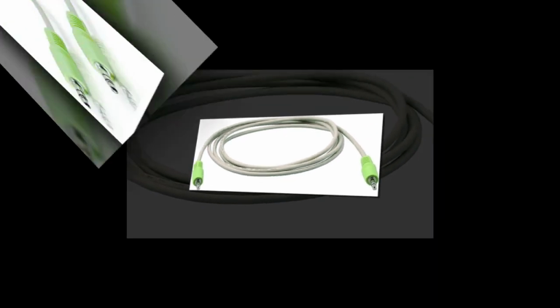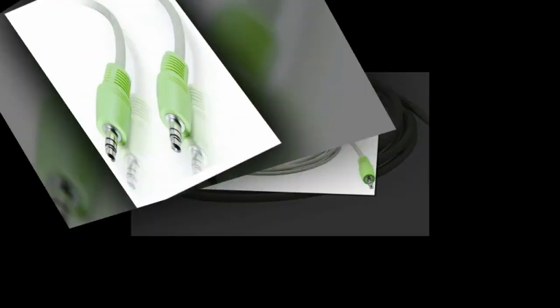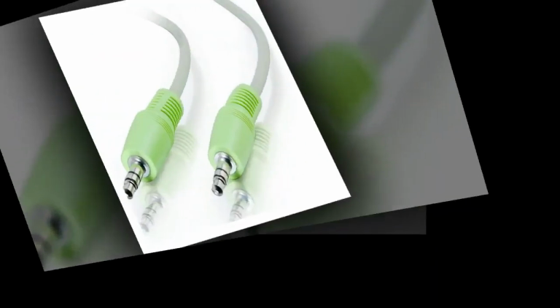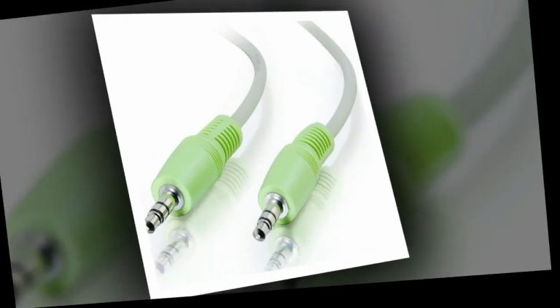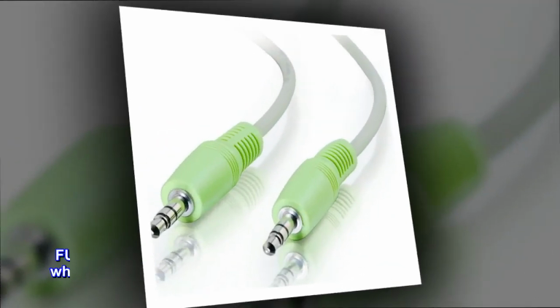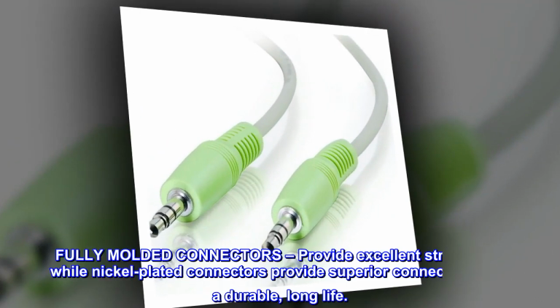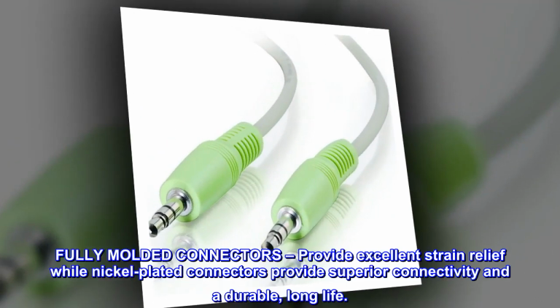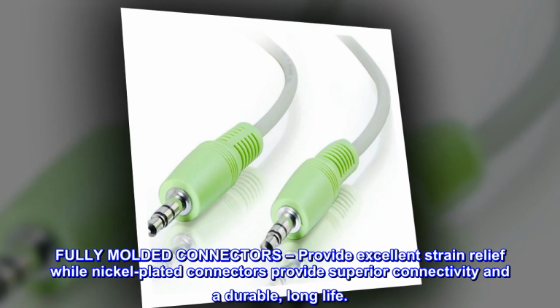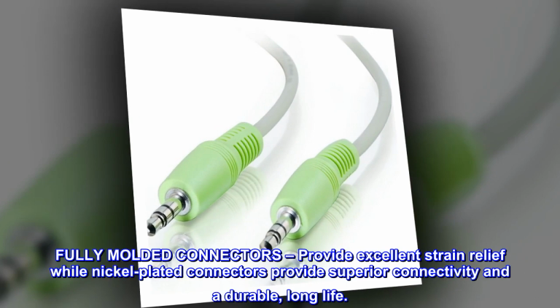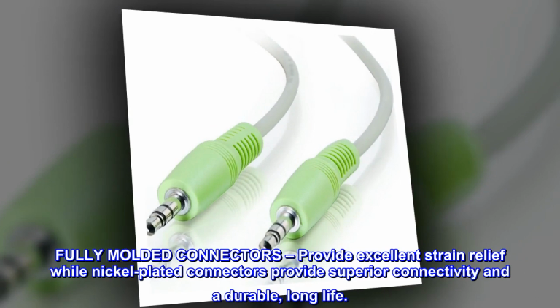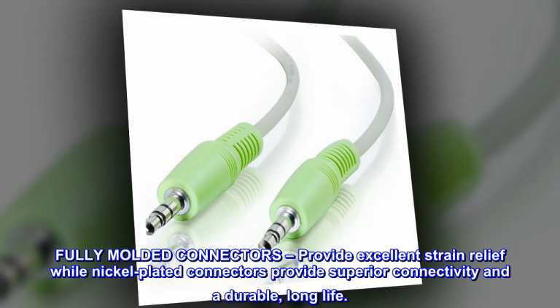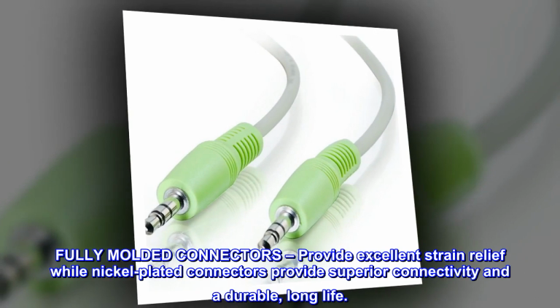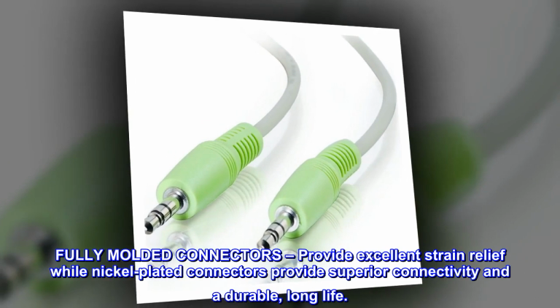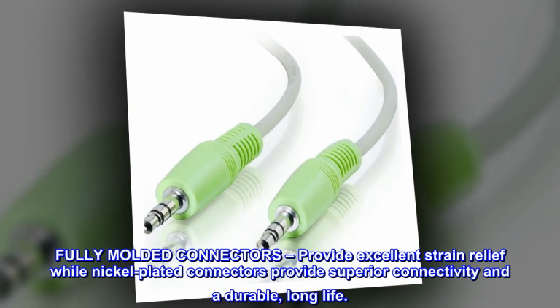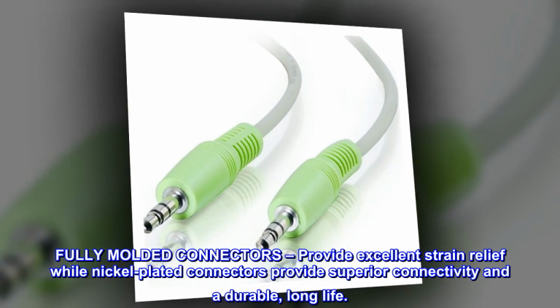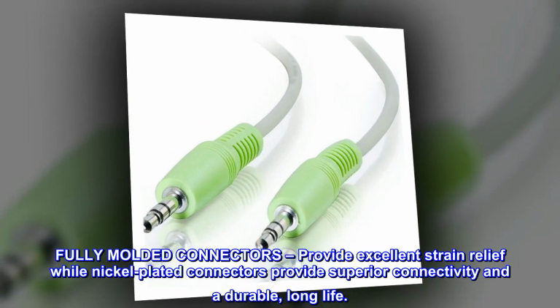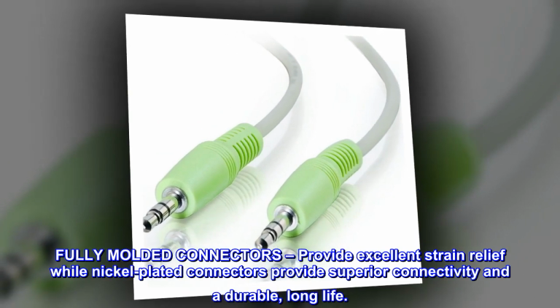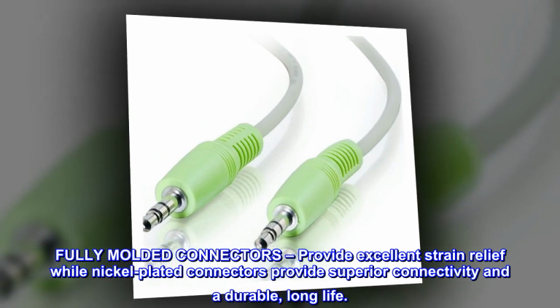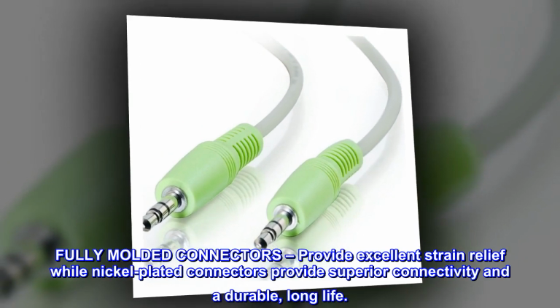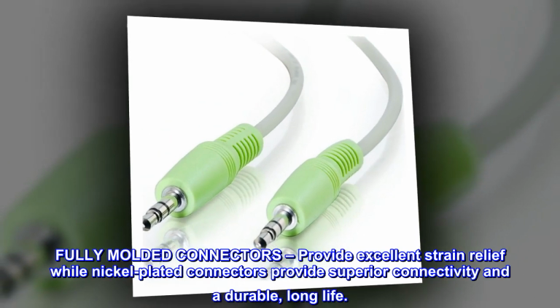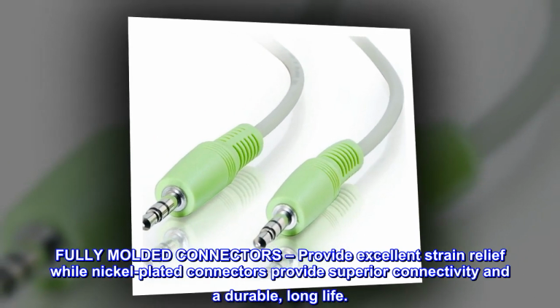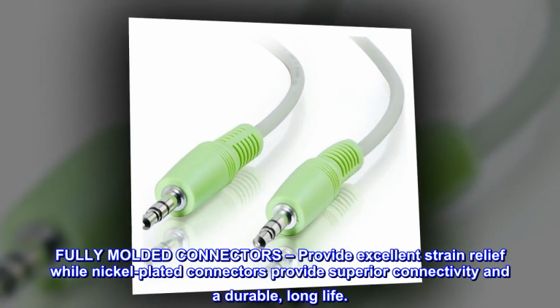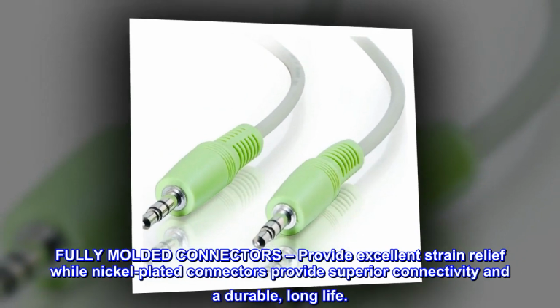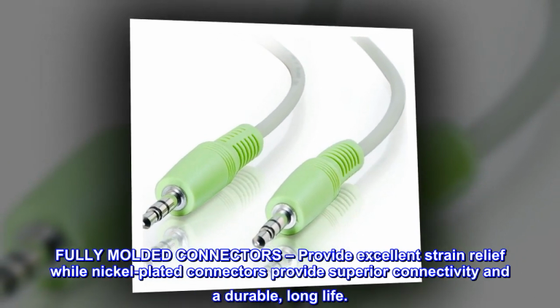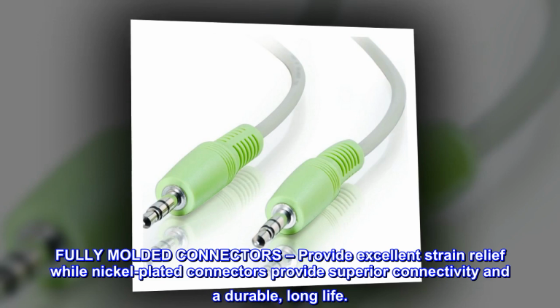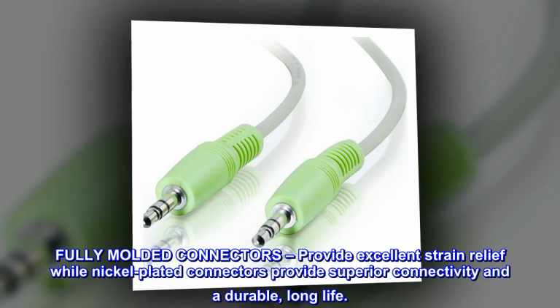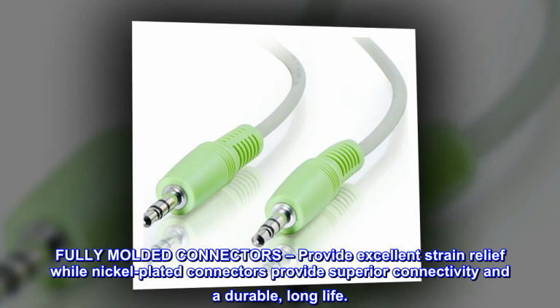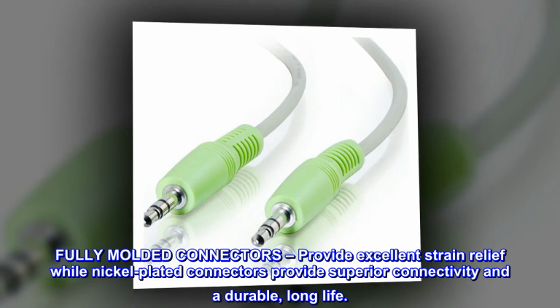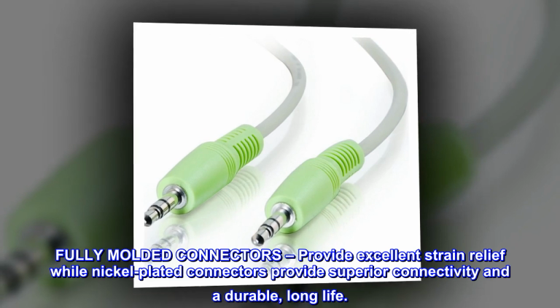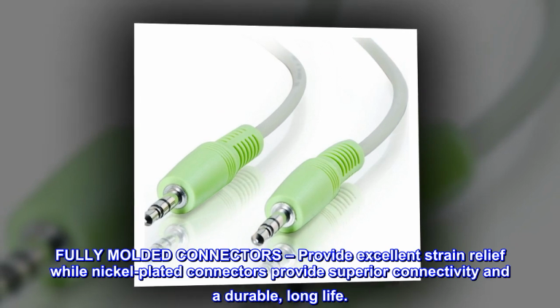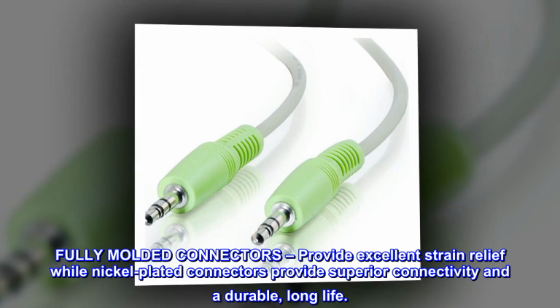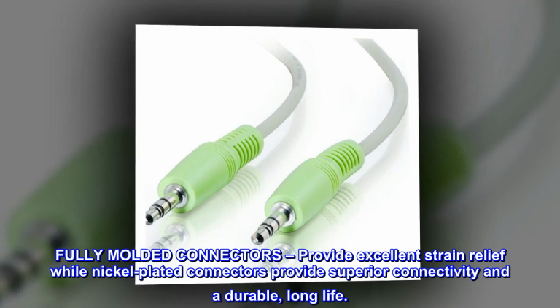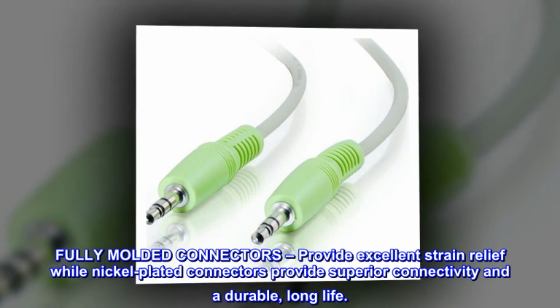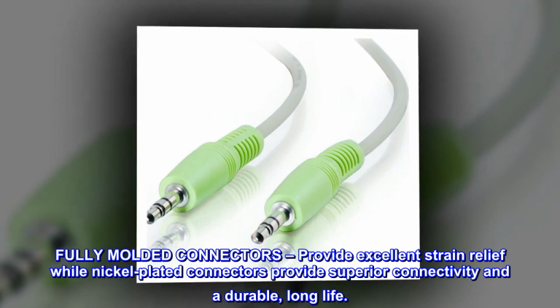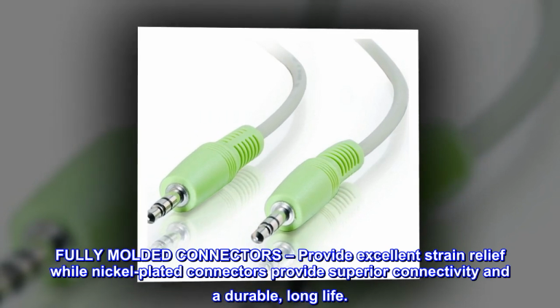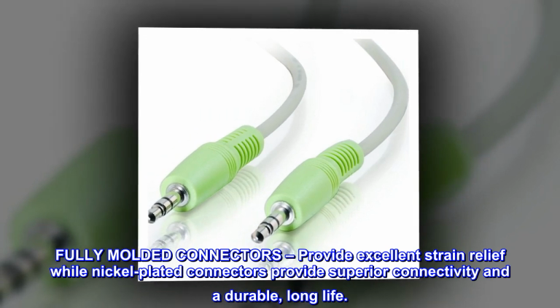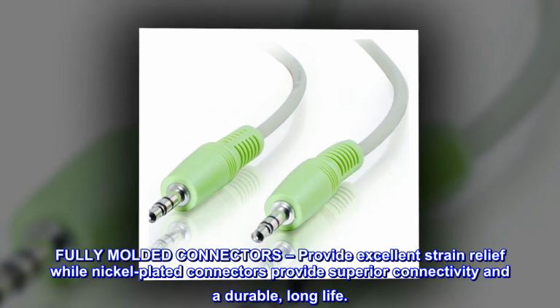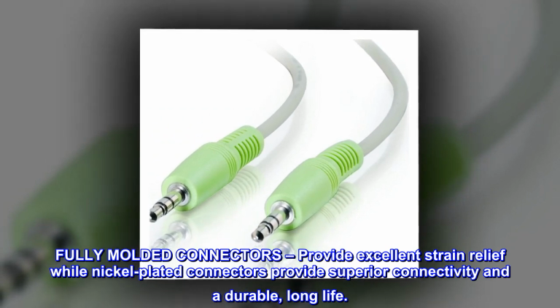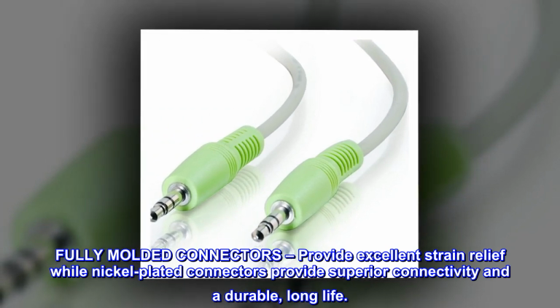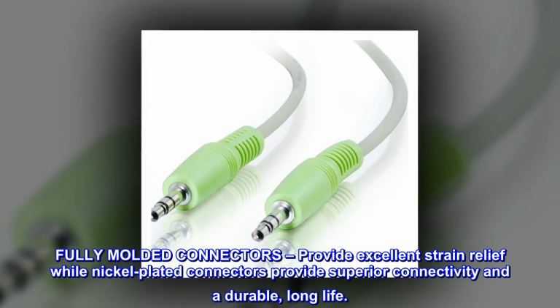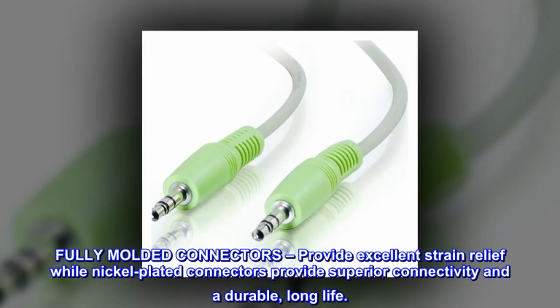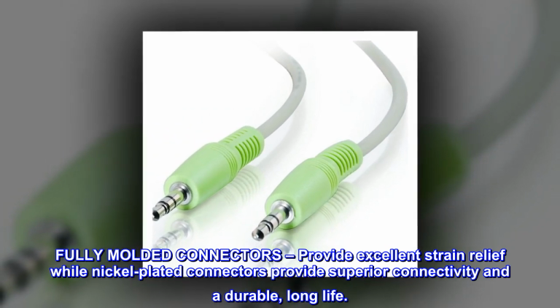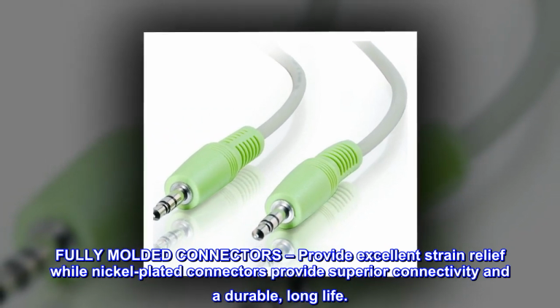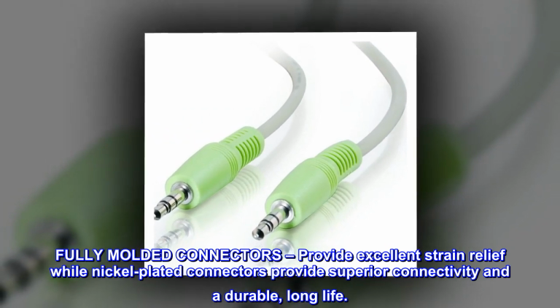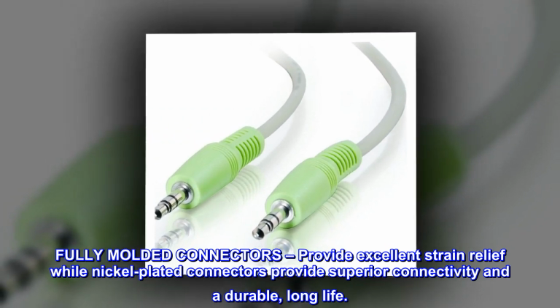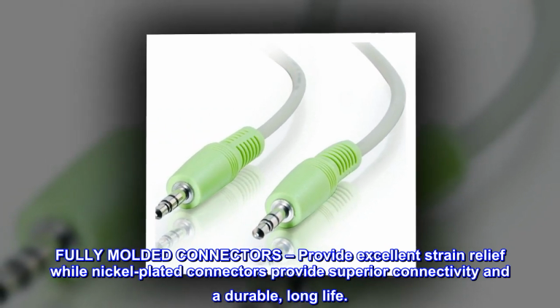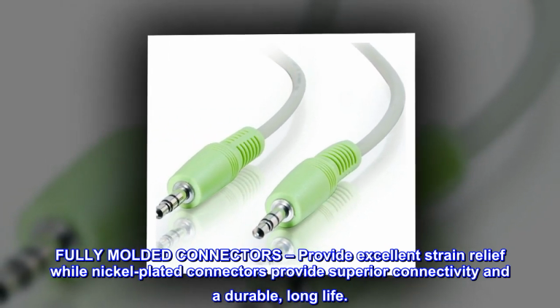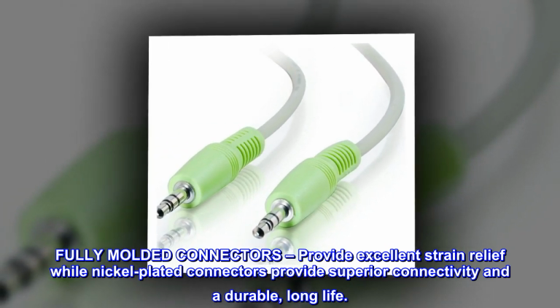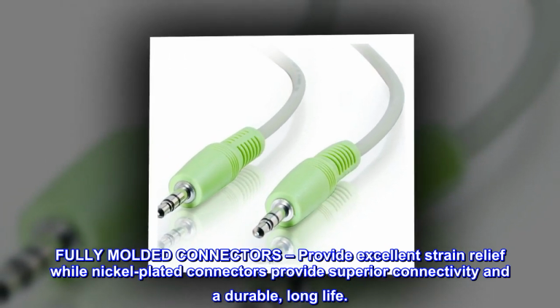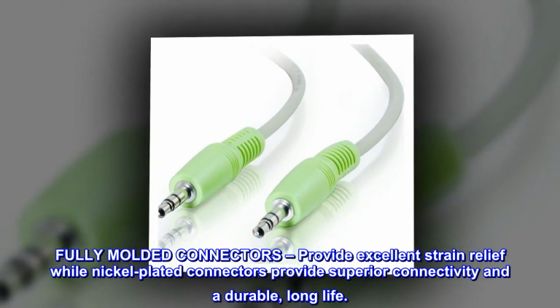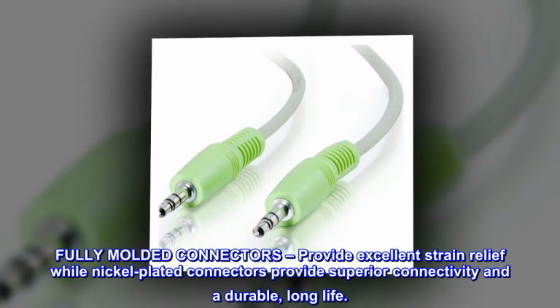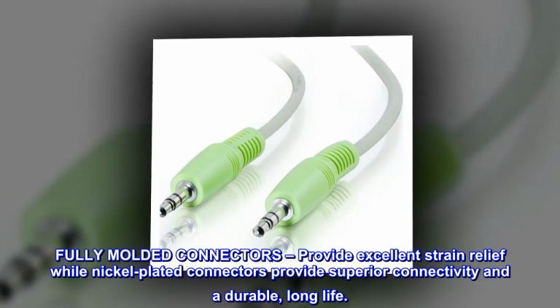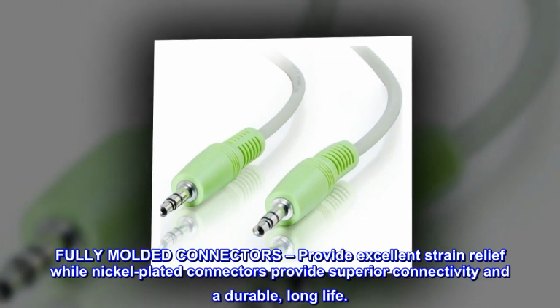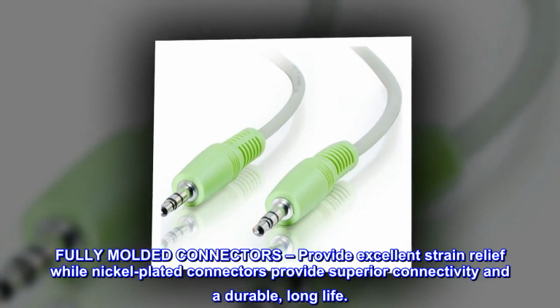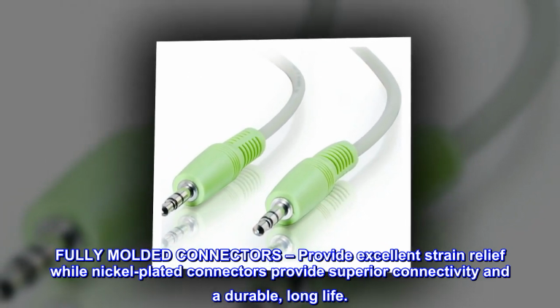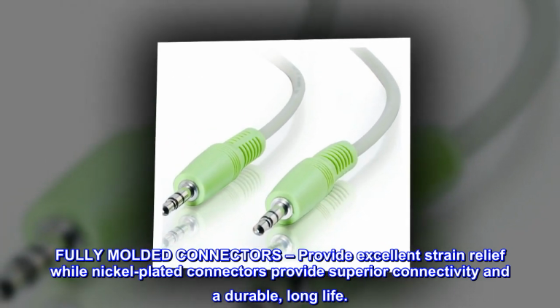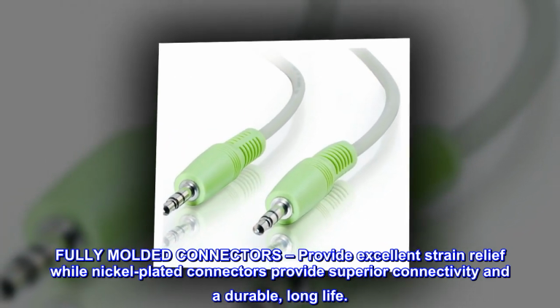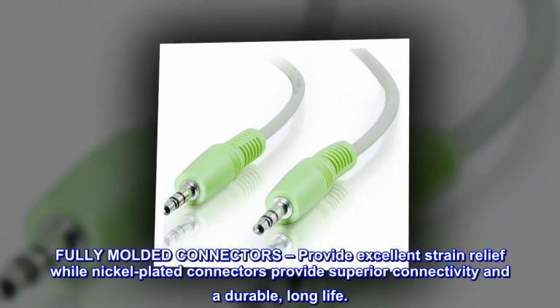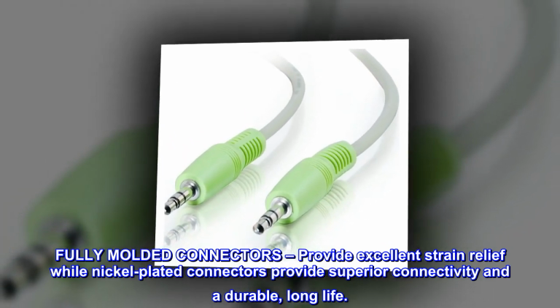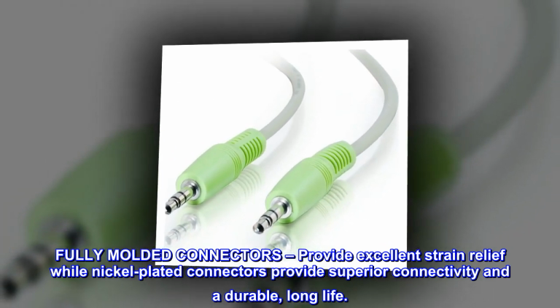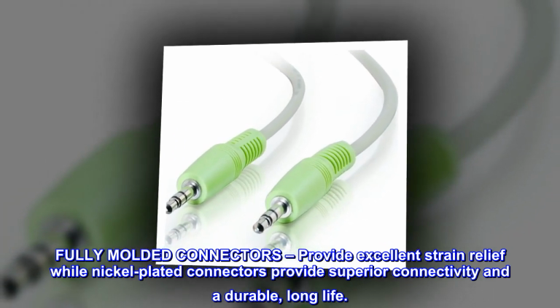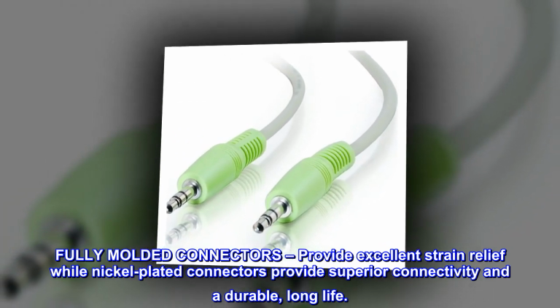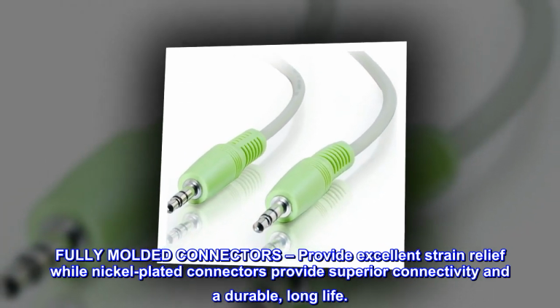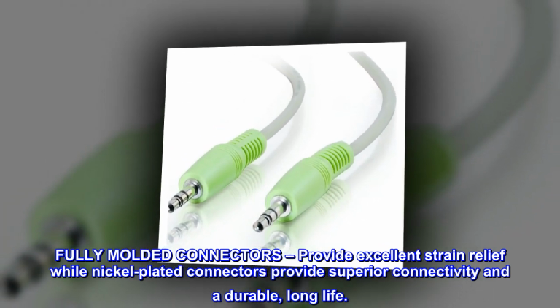Fully molded connectors provide excellent strain relief, while nickel-plated connectors provide superior connectivity and a durable, long life.